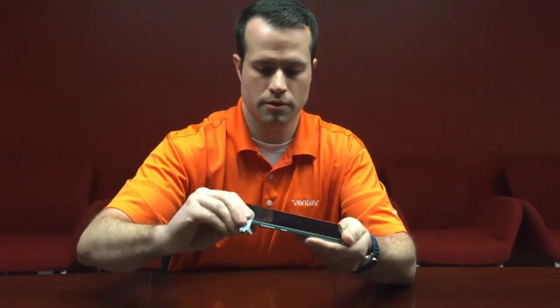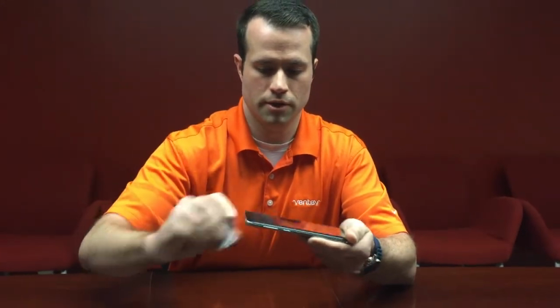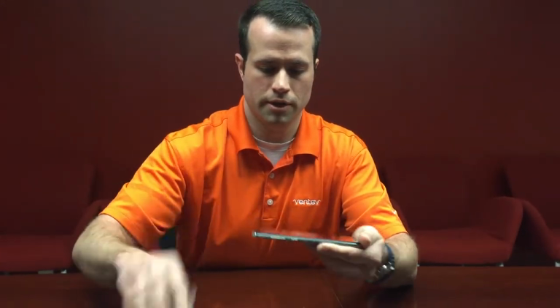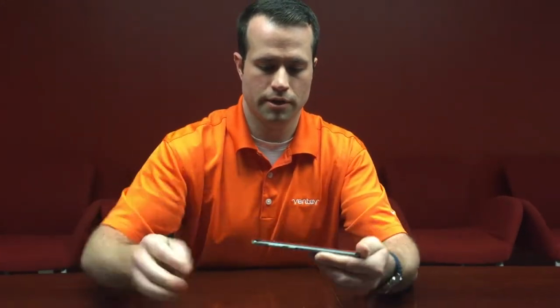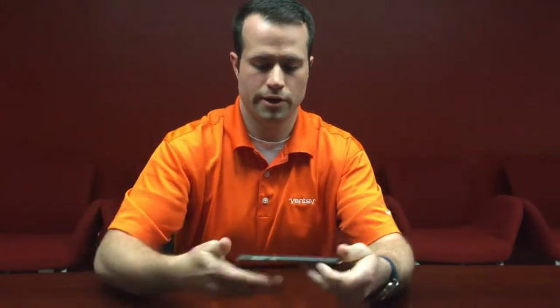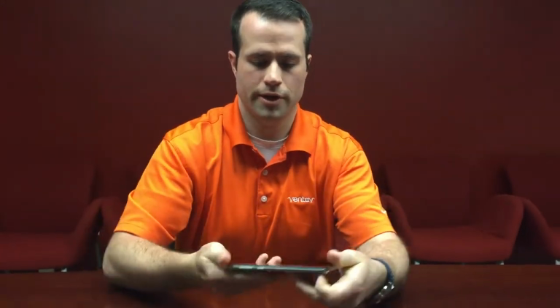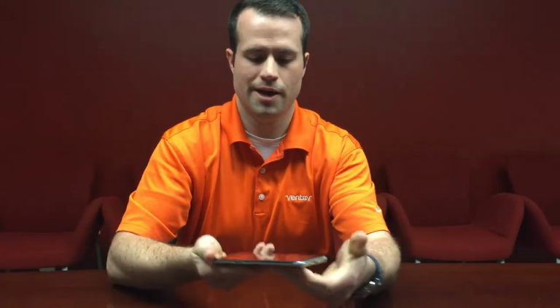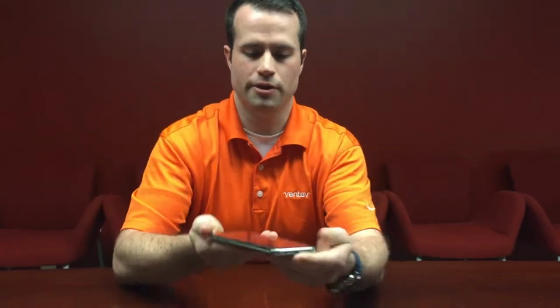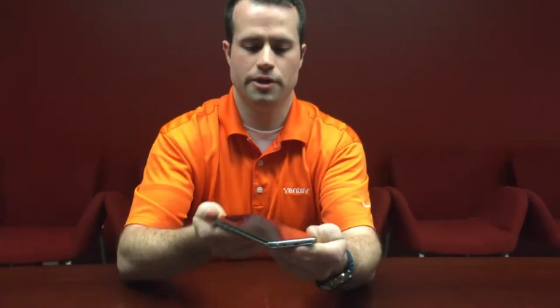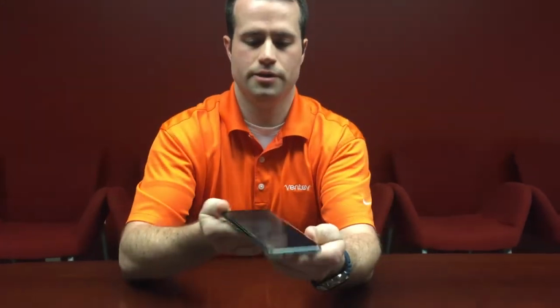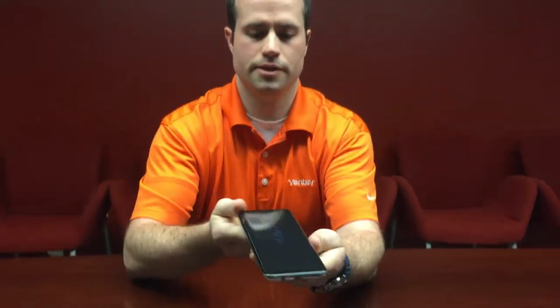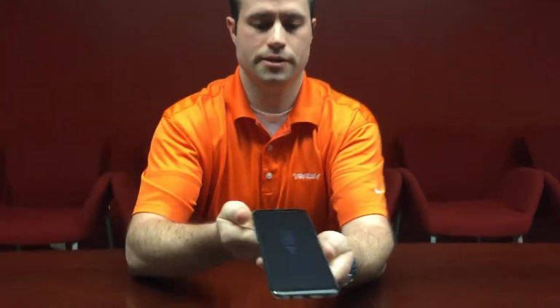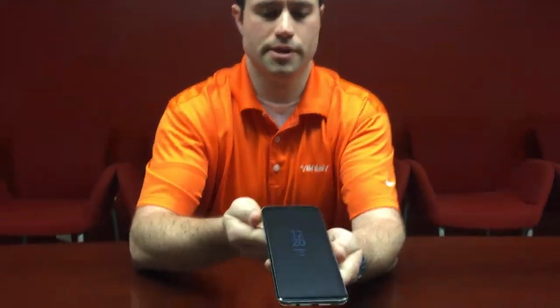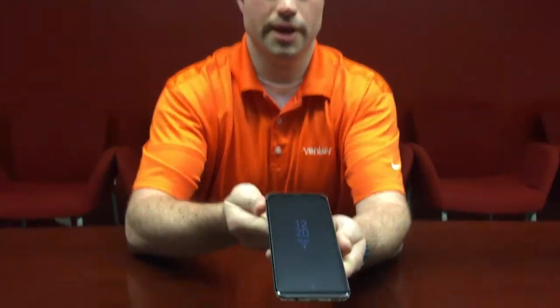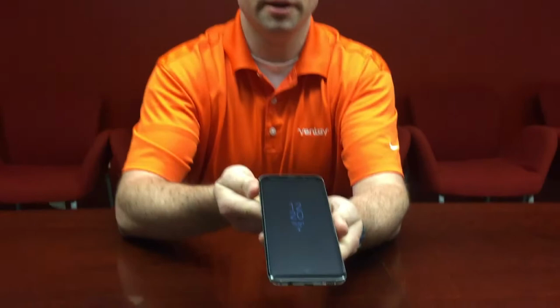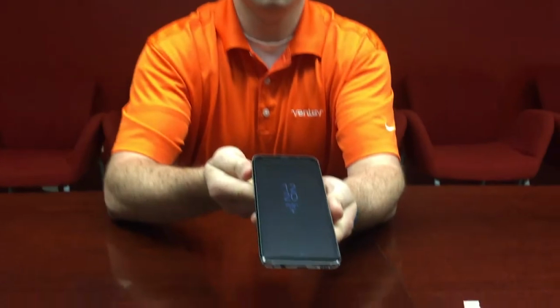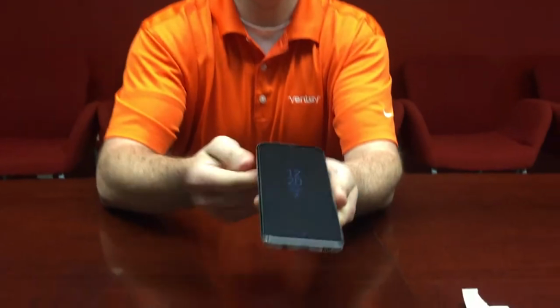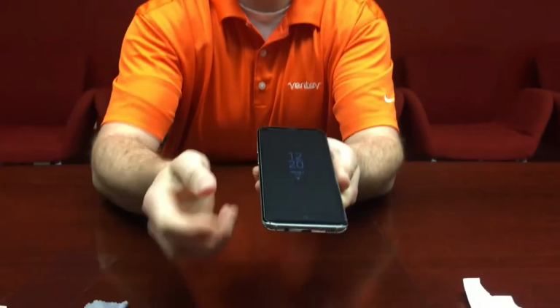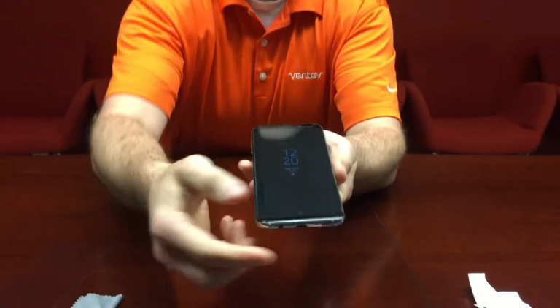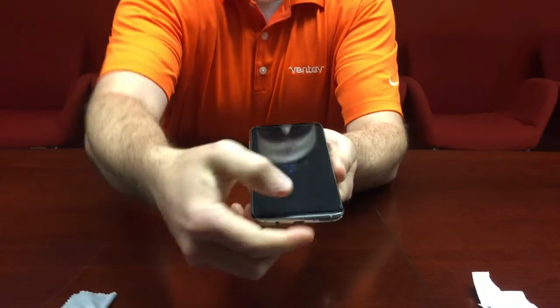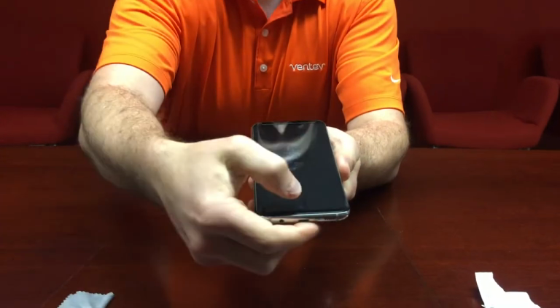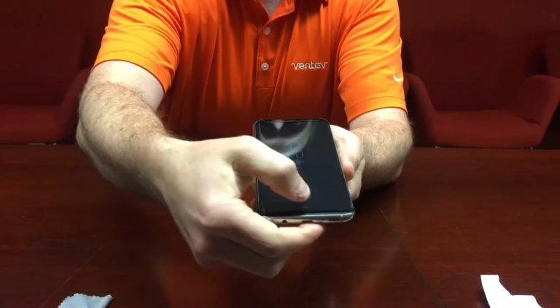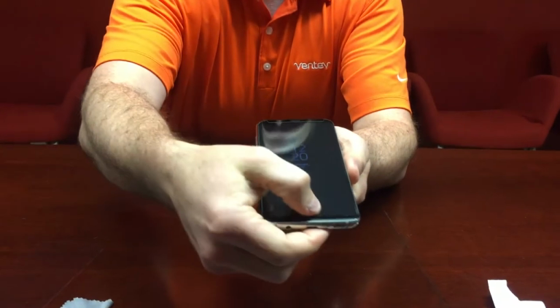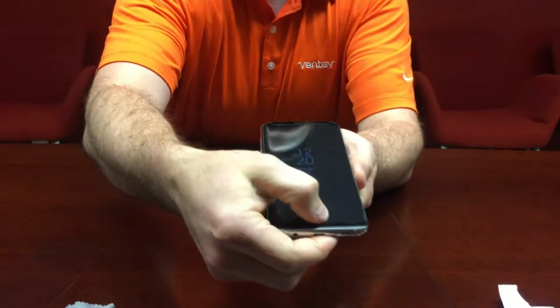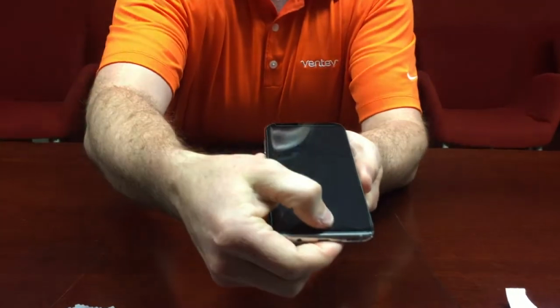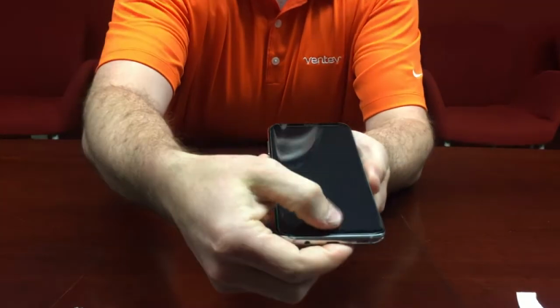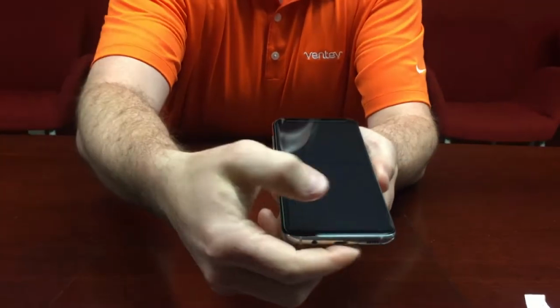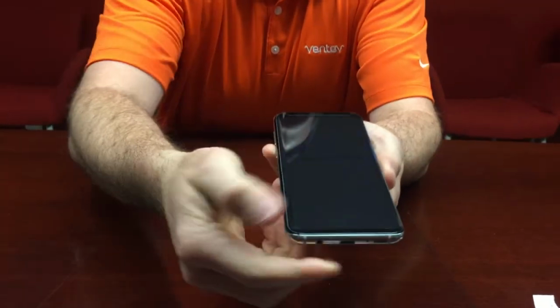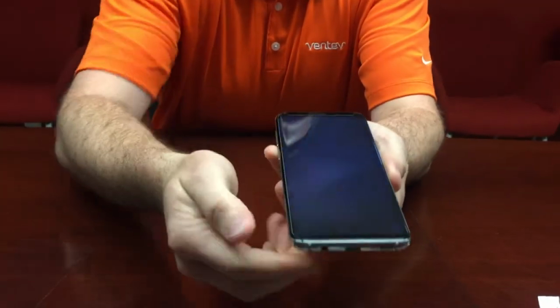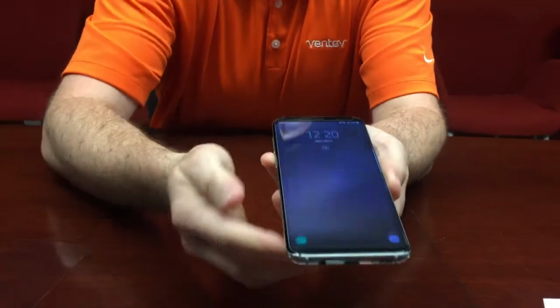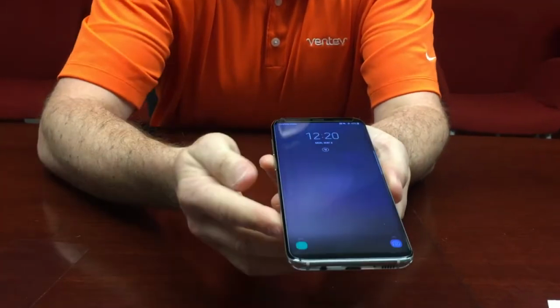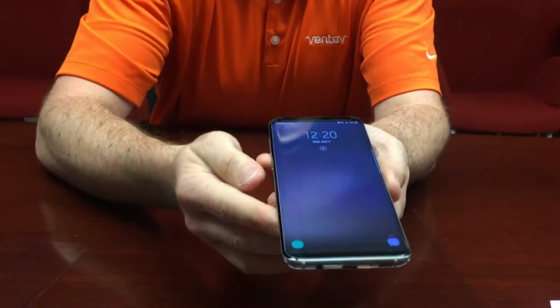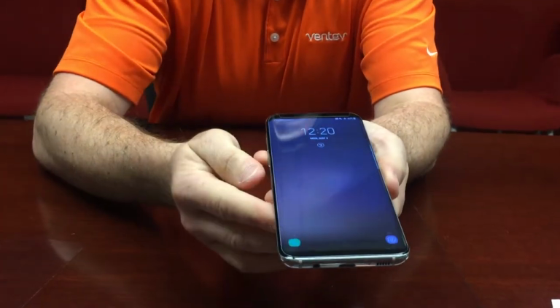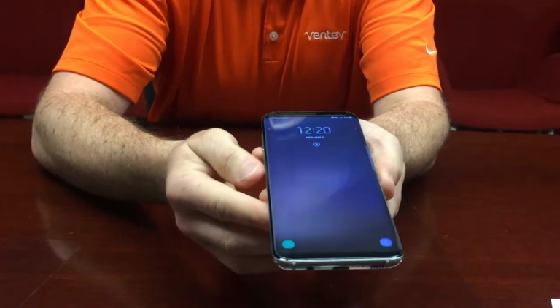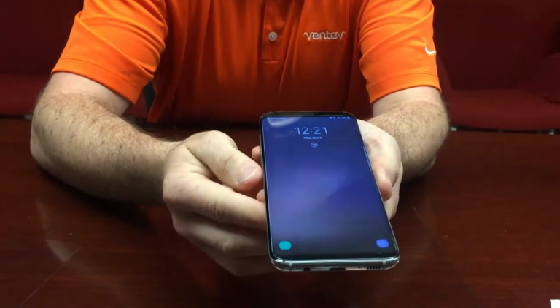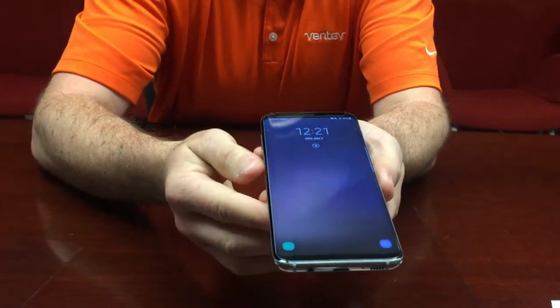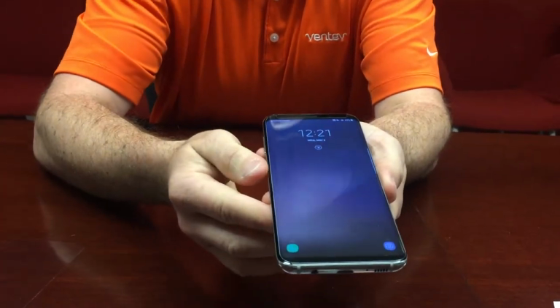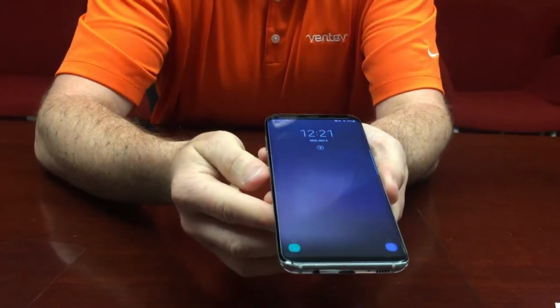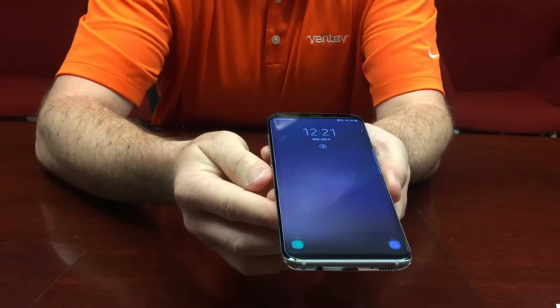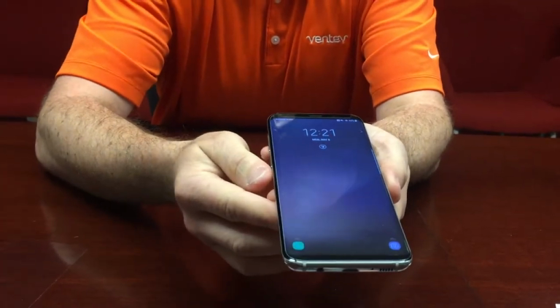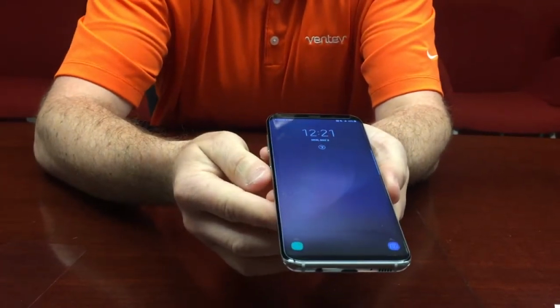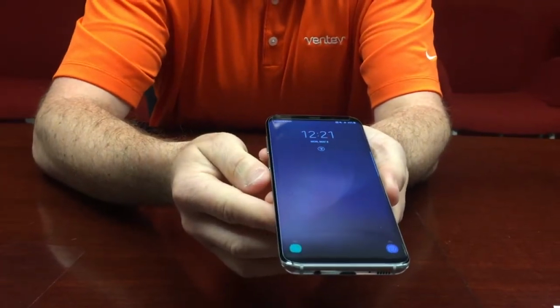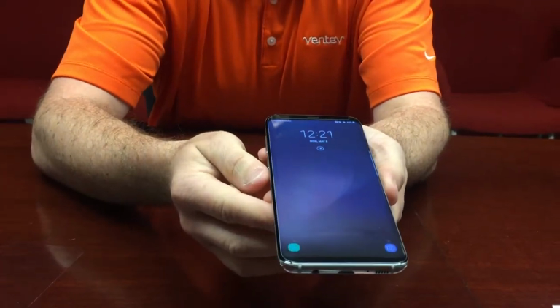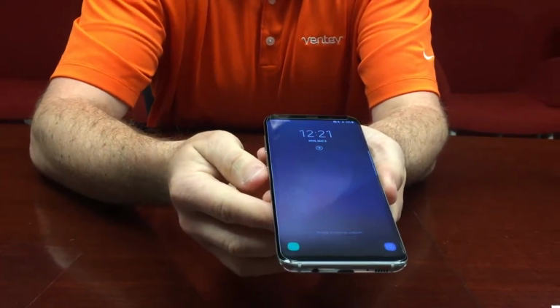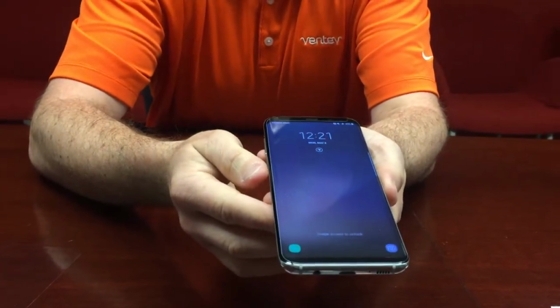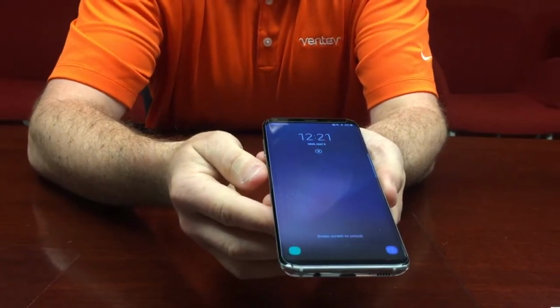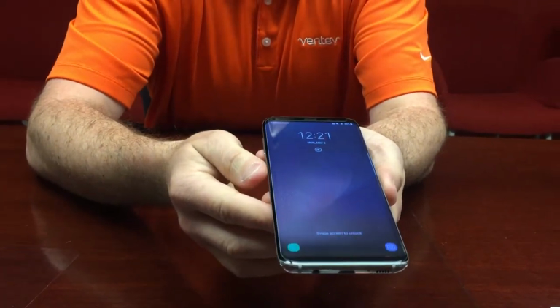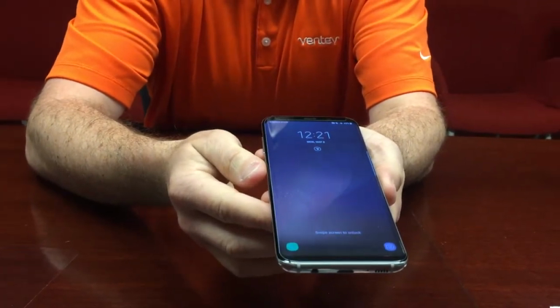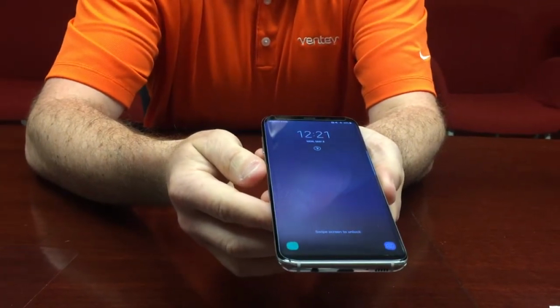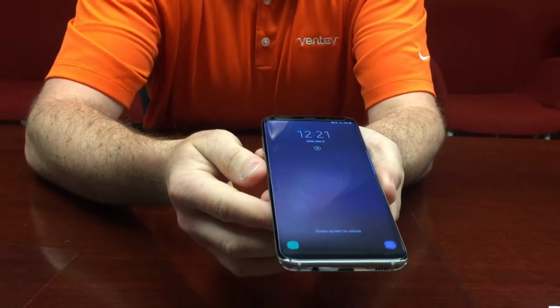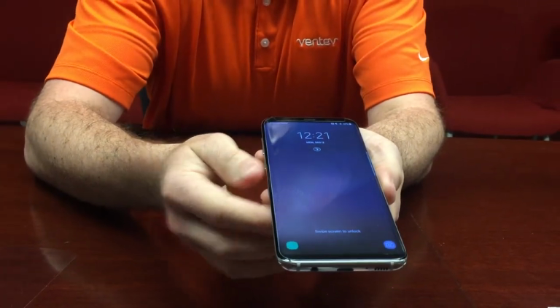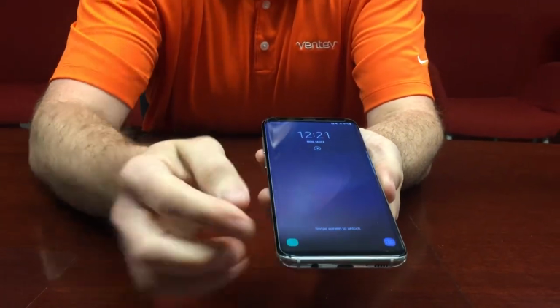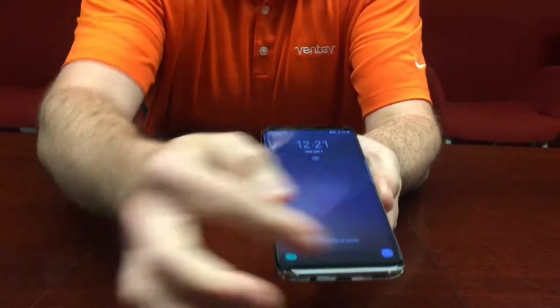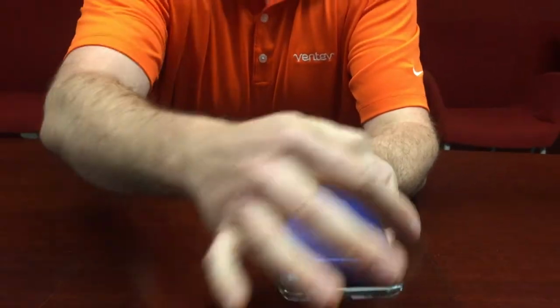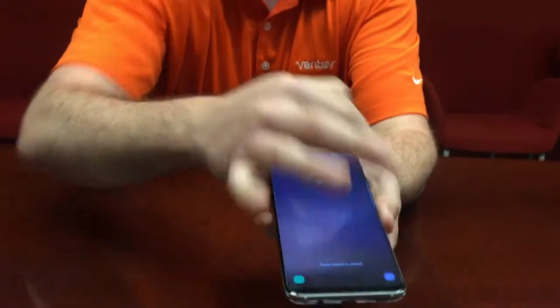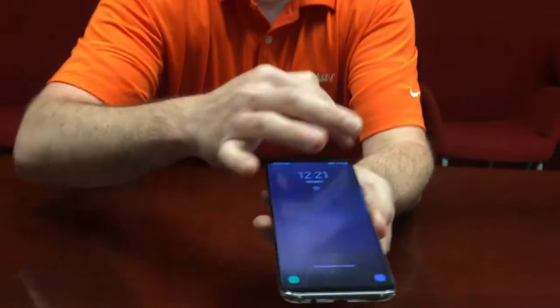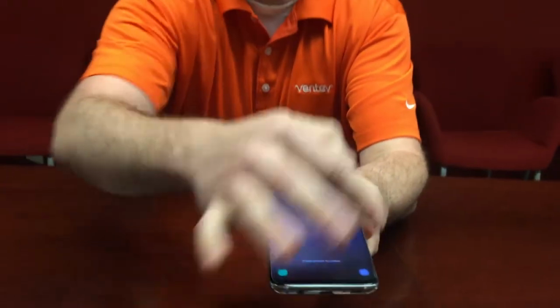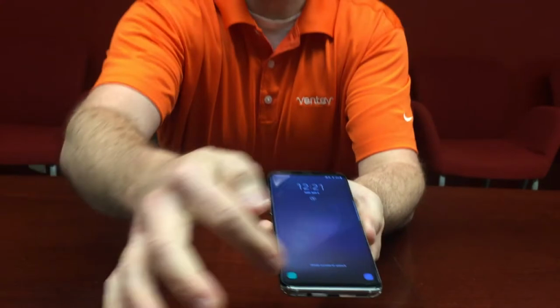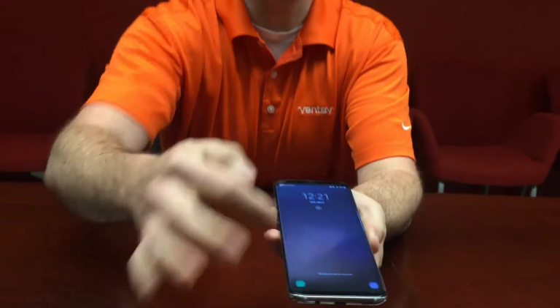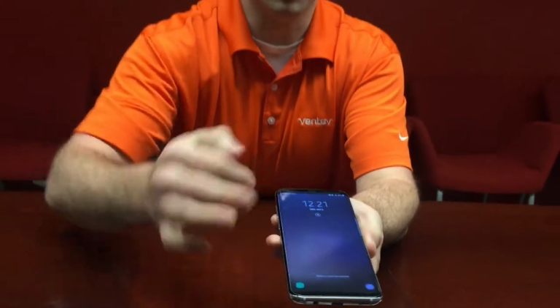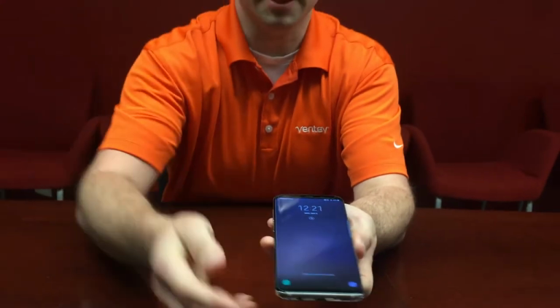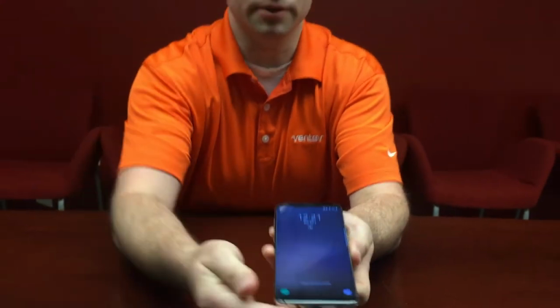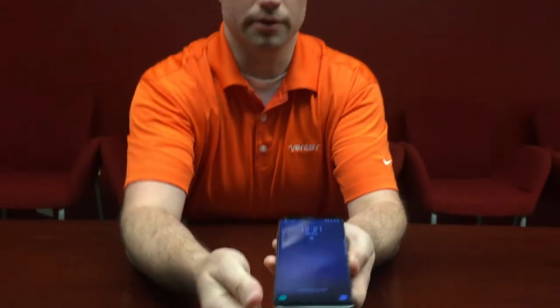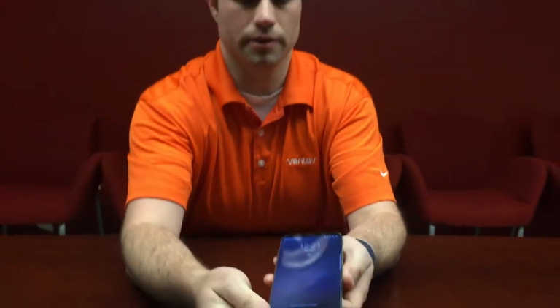And there you have it — easy as that. The installation of your Galaxy S8 Plus edge-to-edge screen protector. Here you have it.